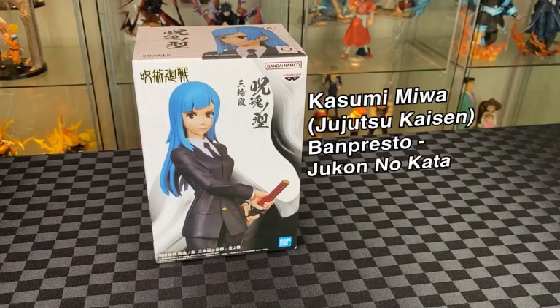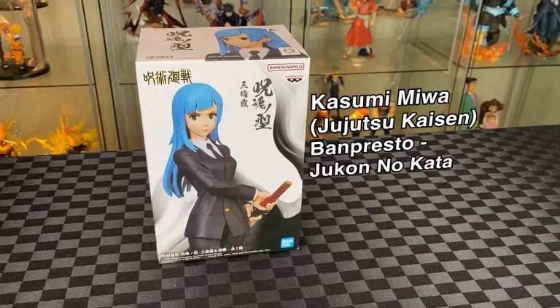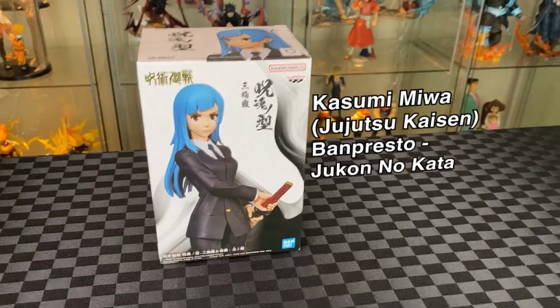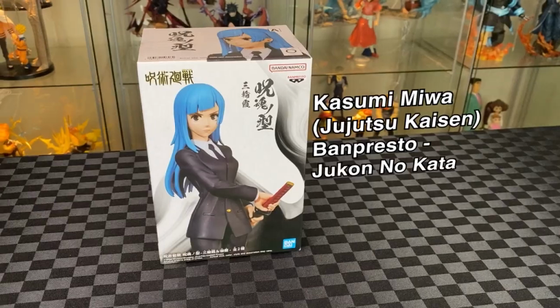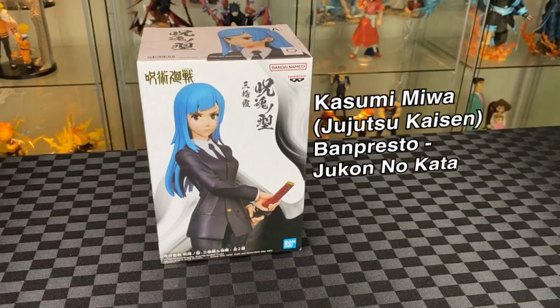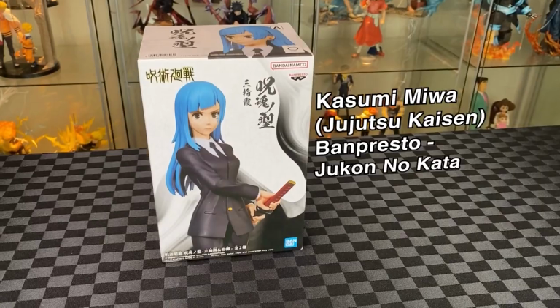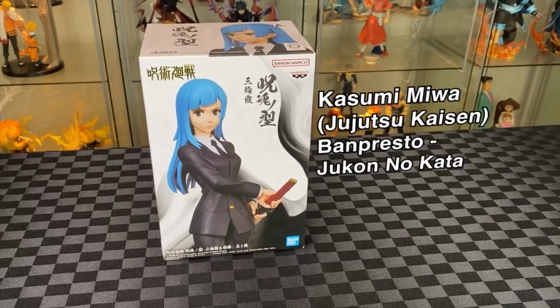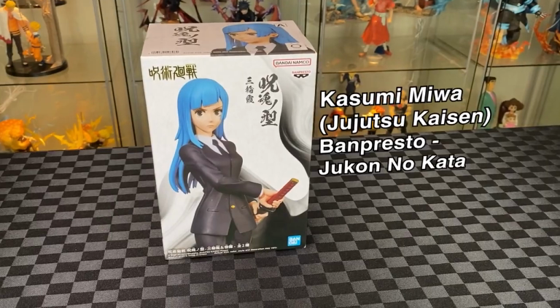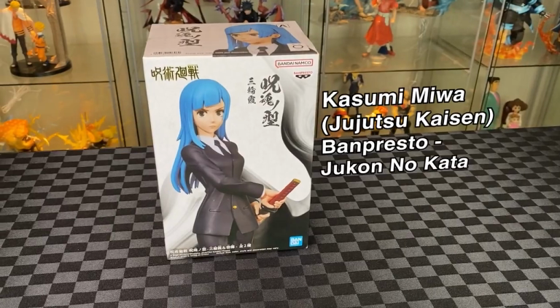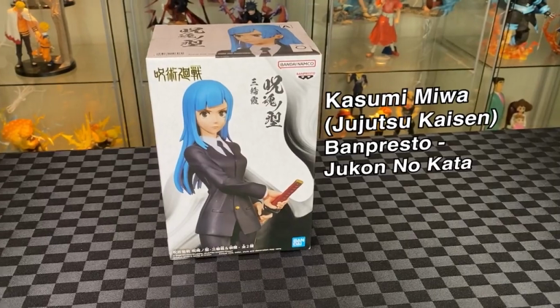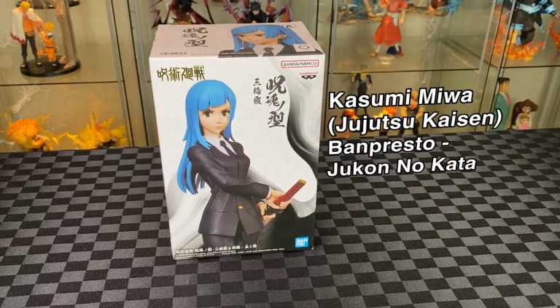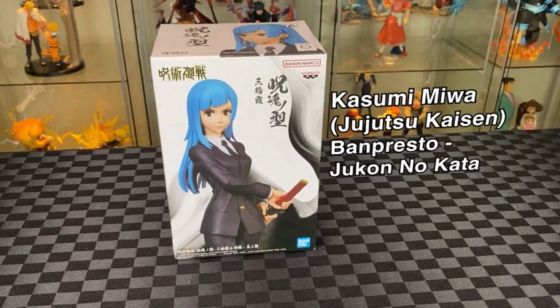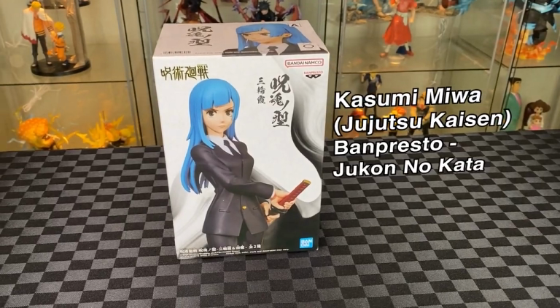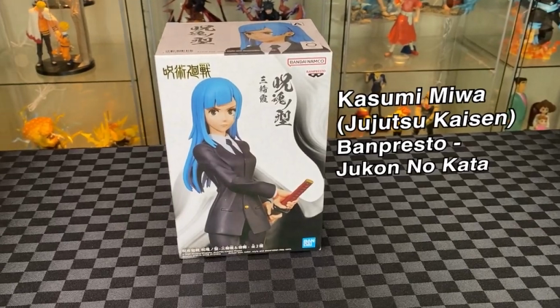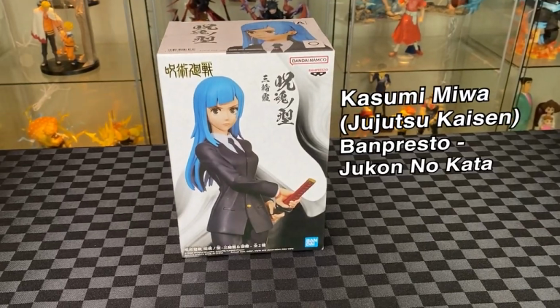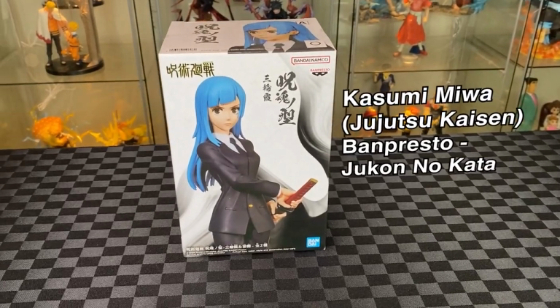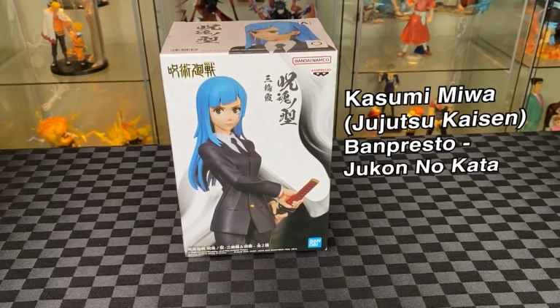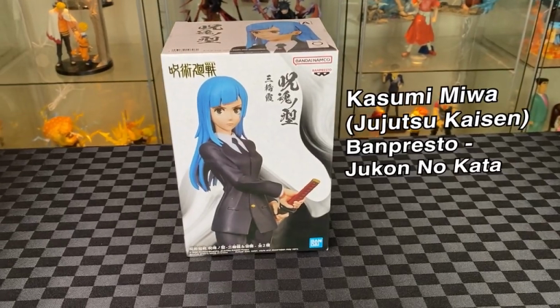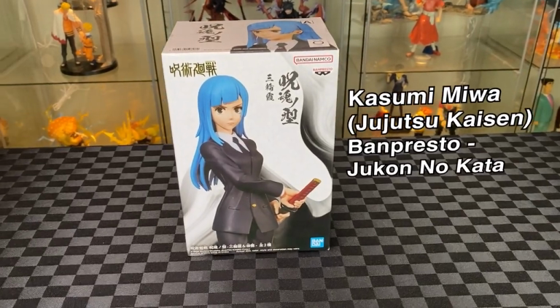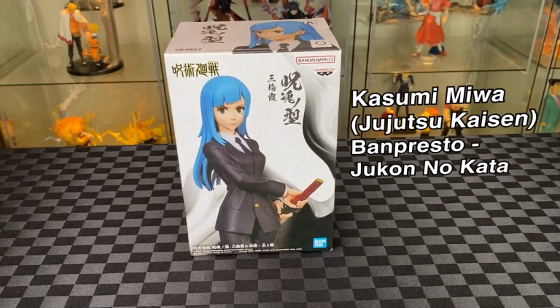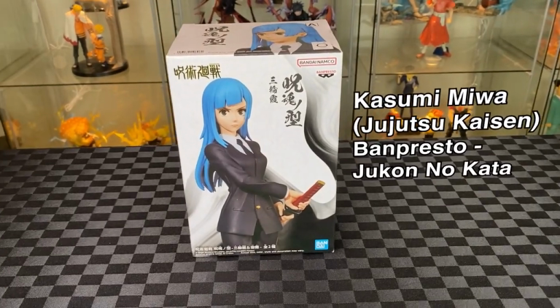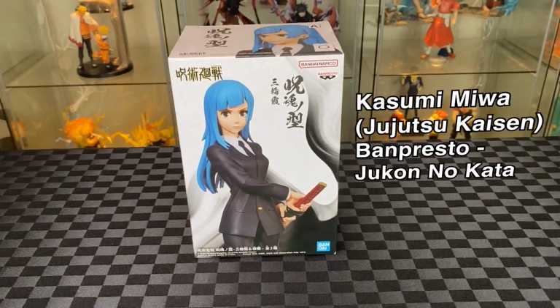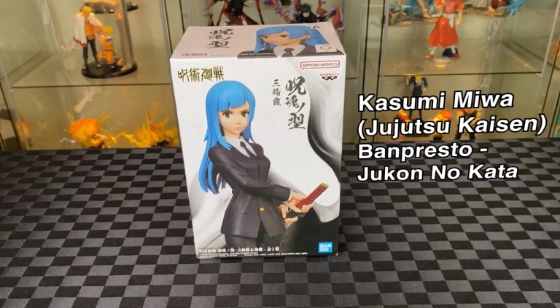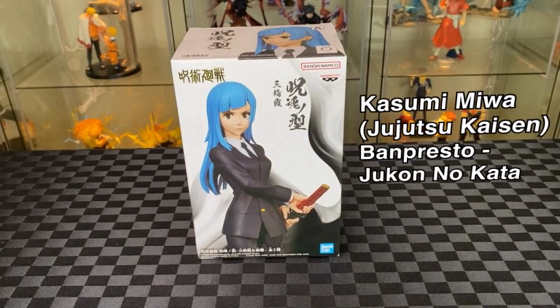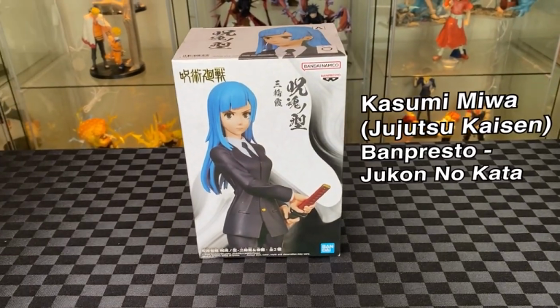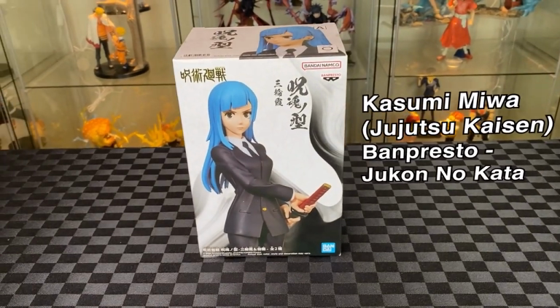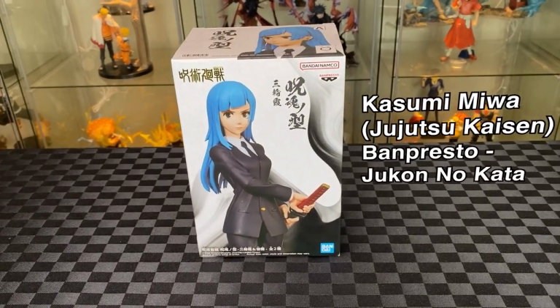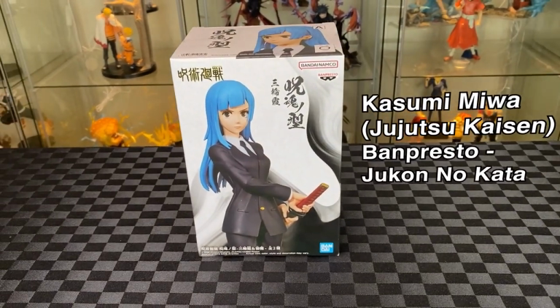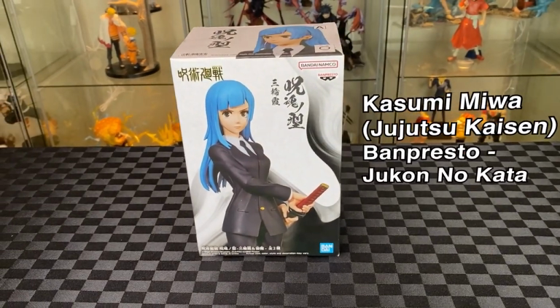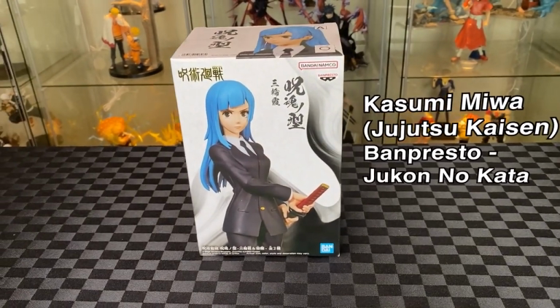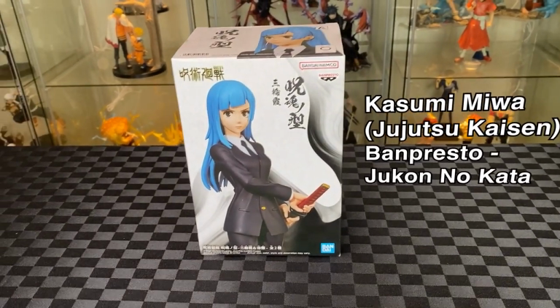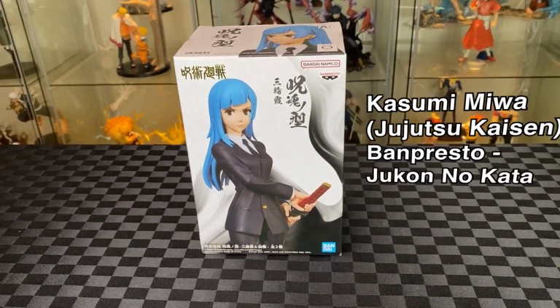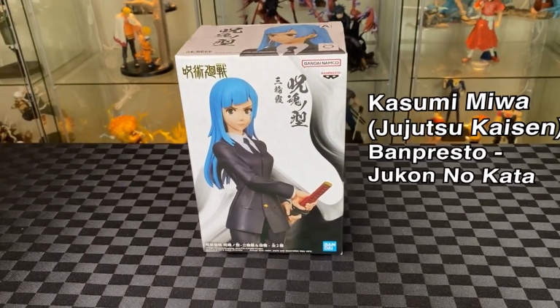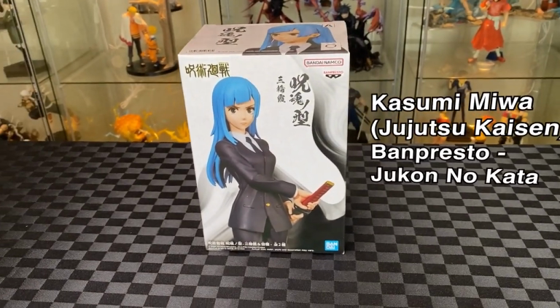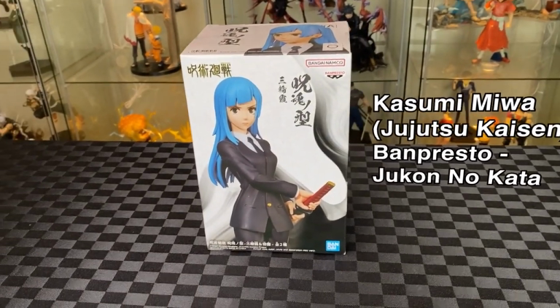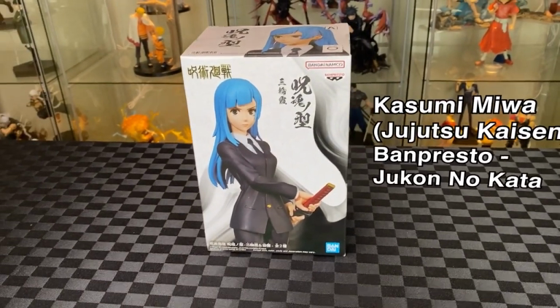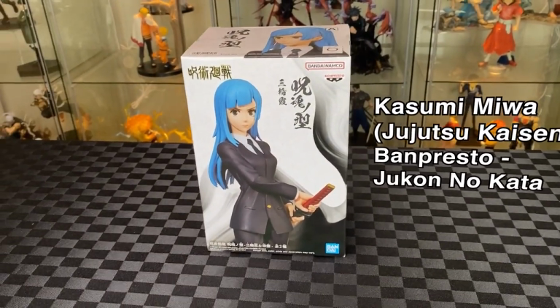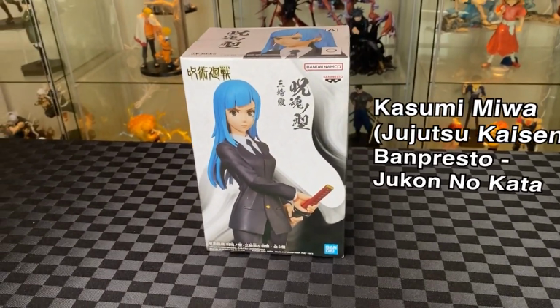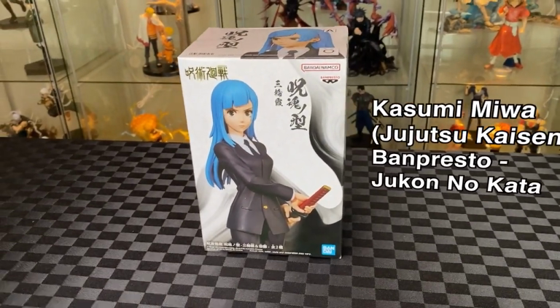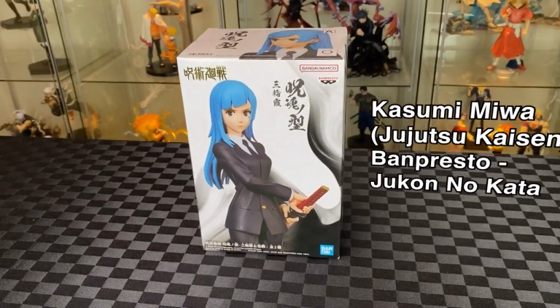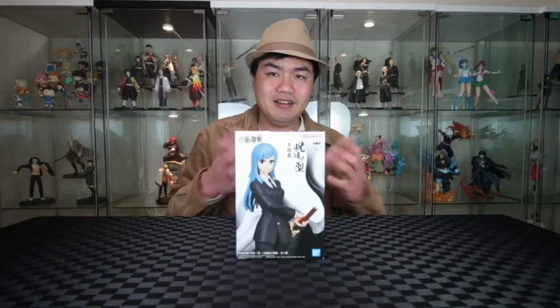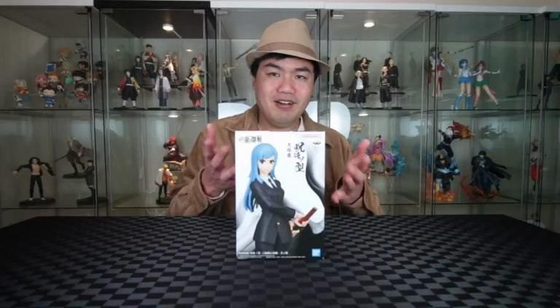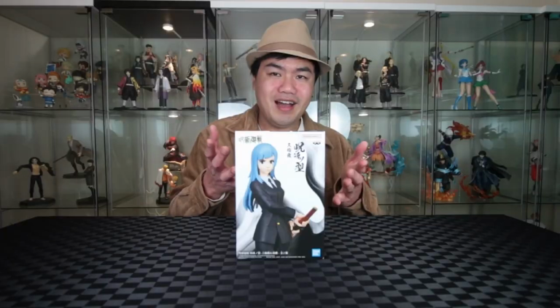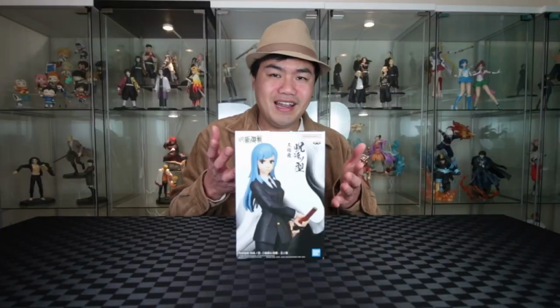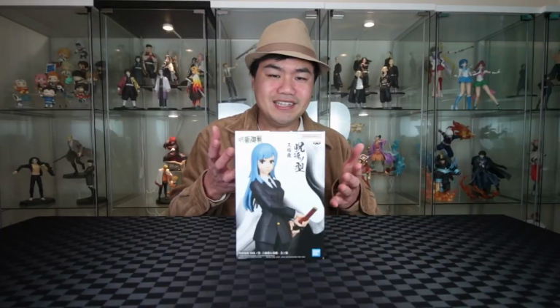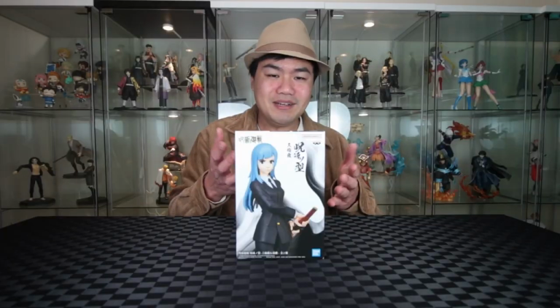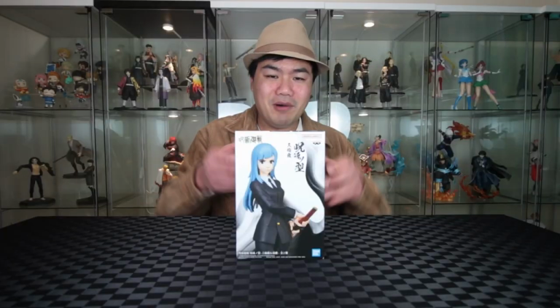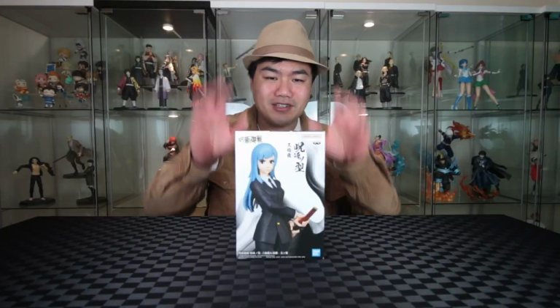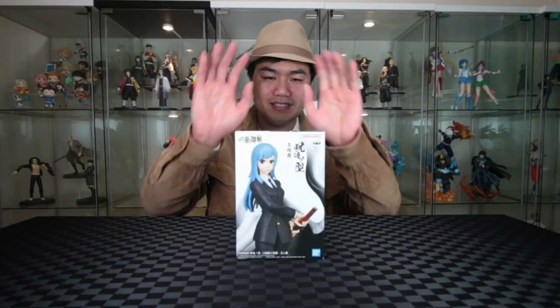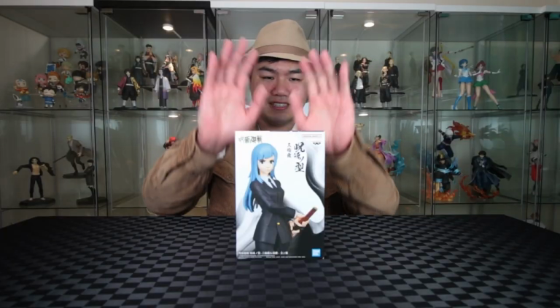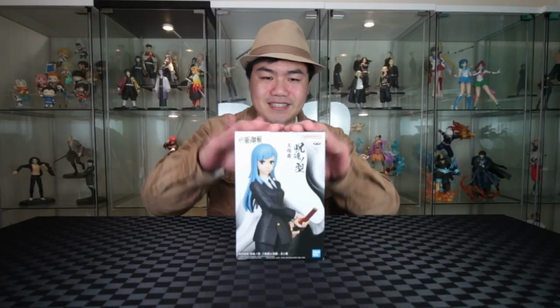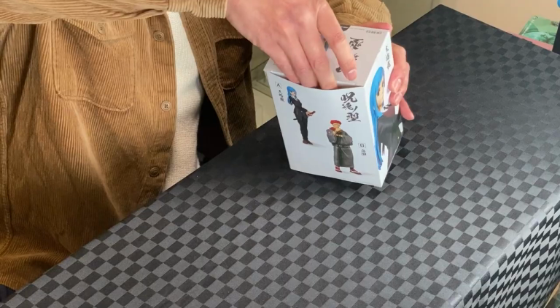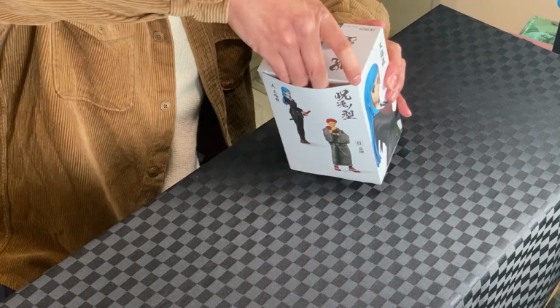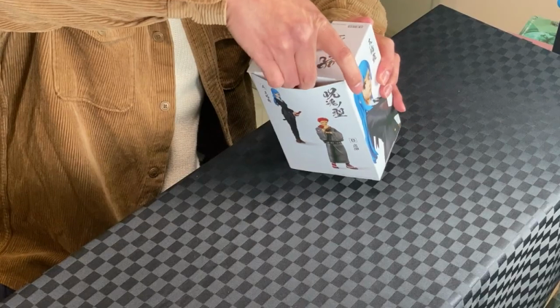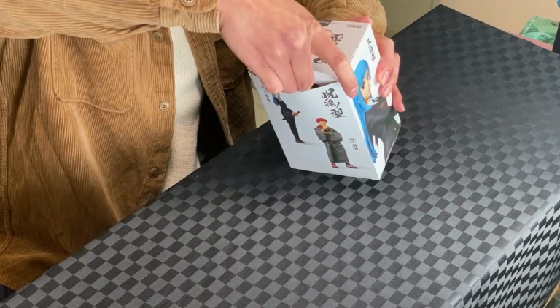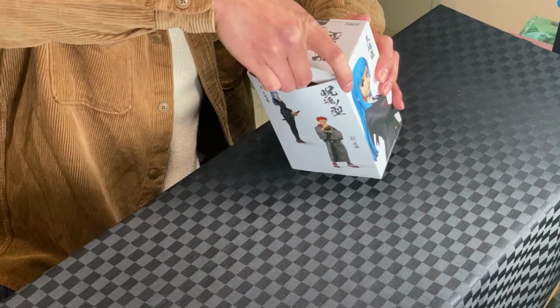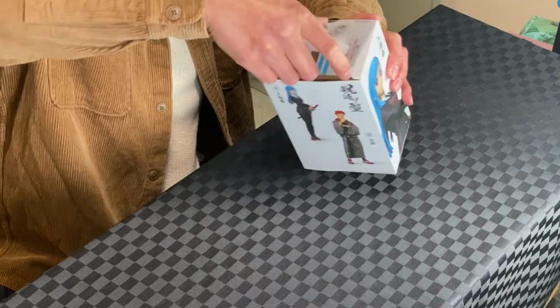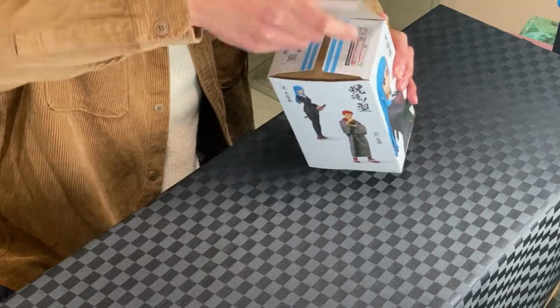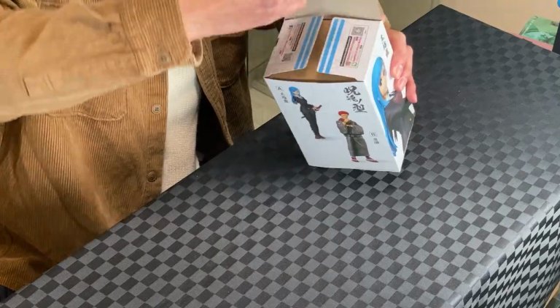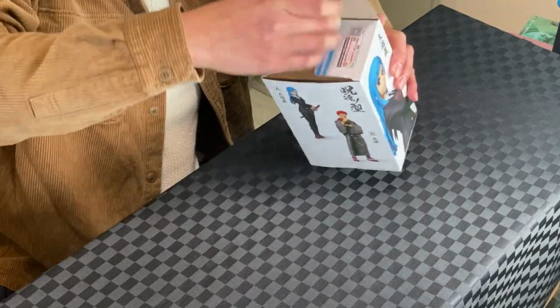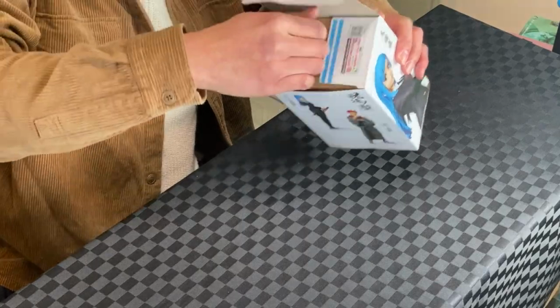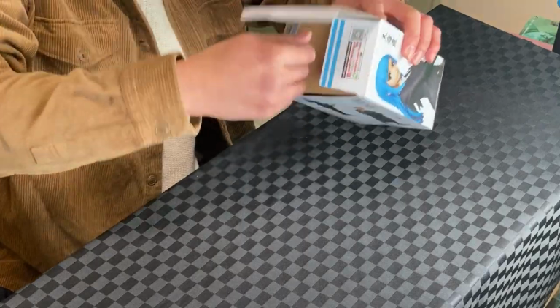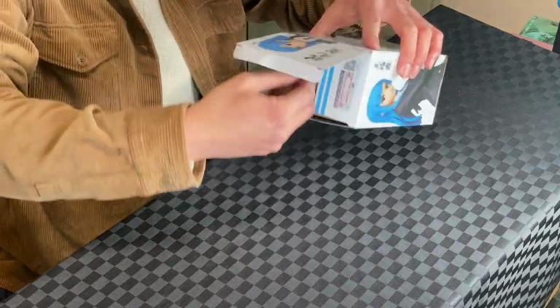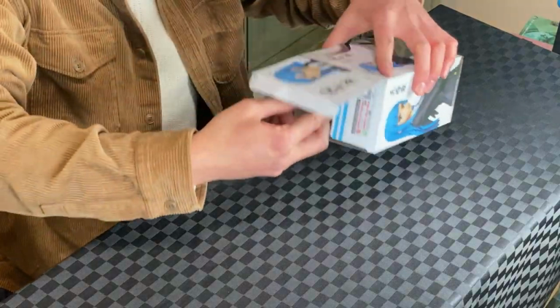We have Mira from Banpestwo's Jujutsu Nakata prize figure line. Let's unbox. Now that we have blue hair, the Miyazaki man will love that.